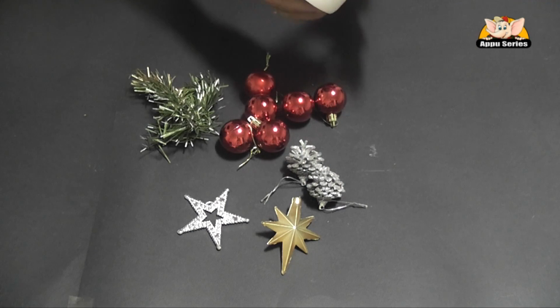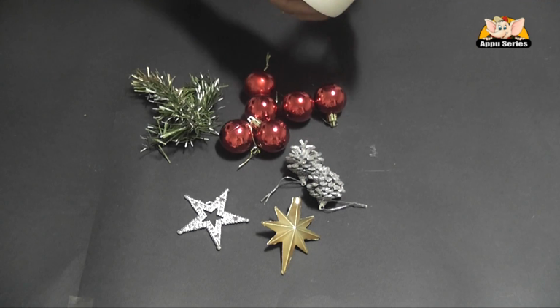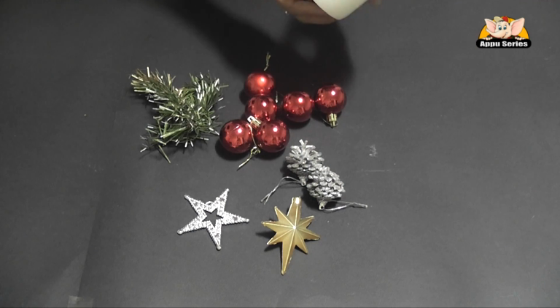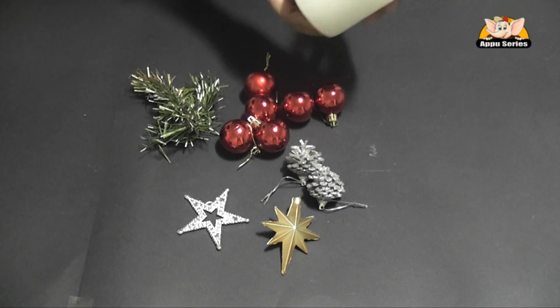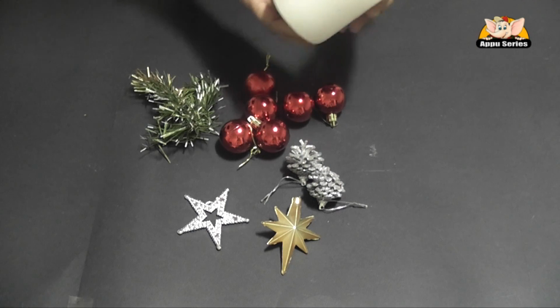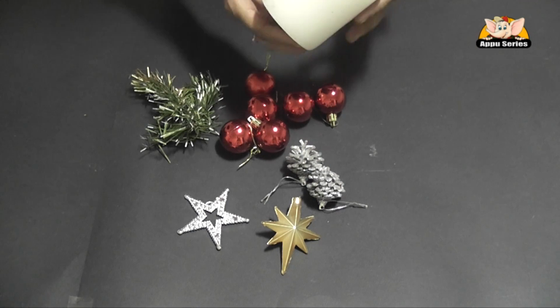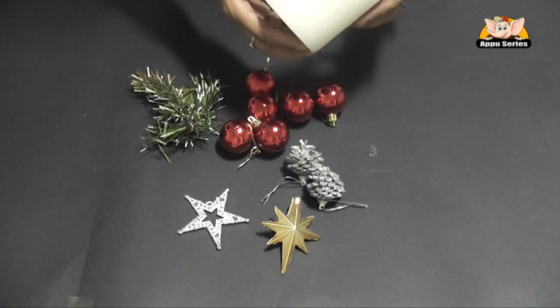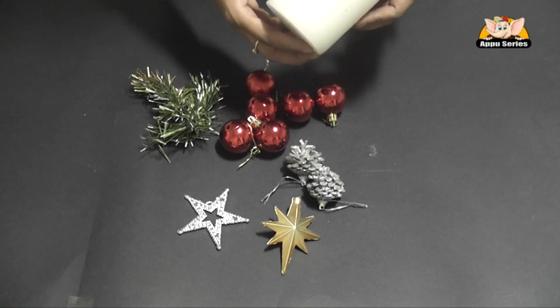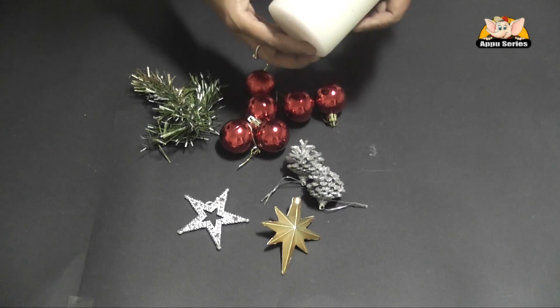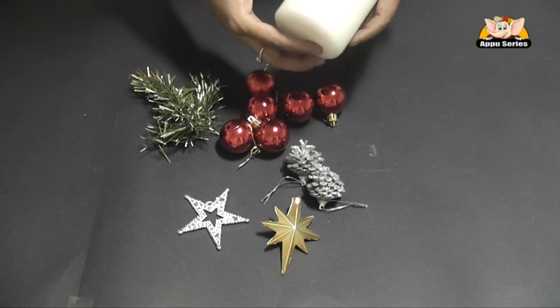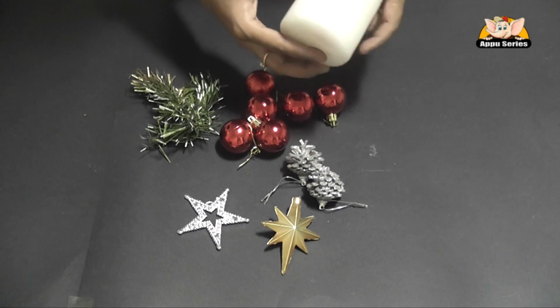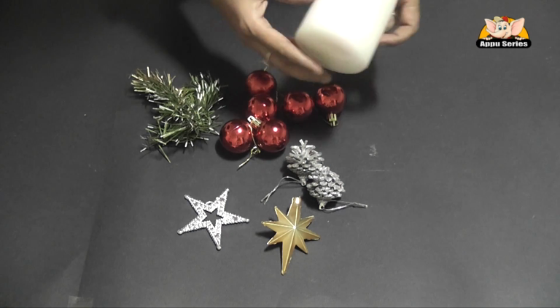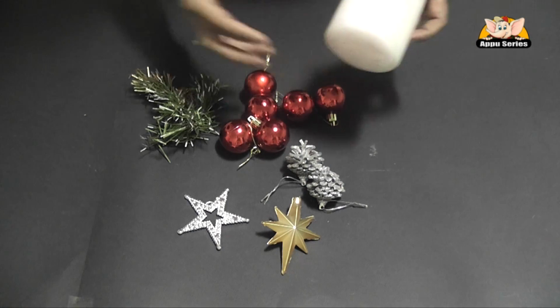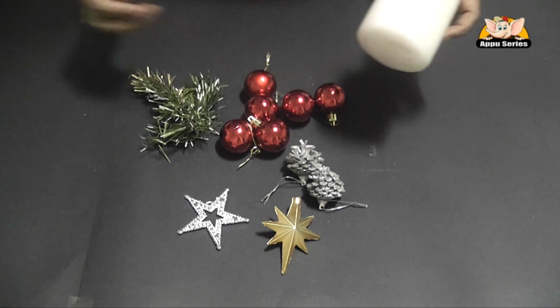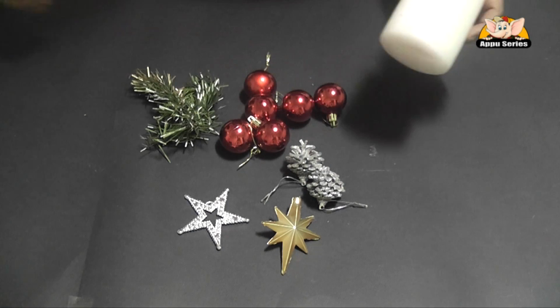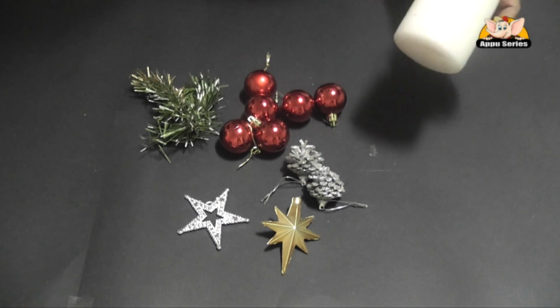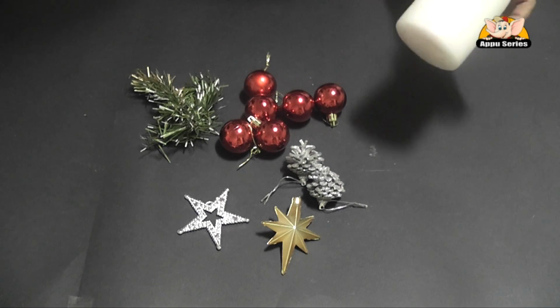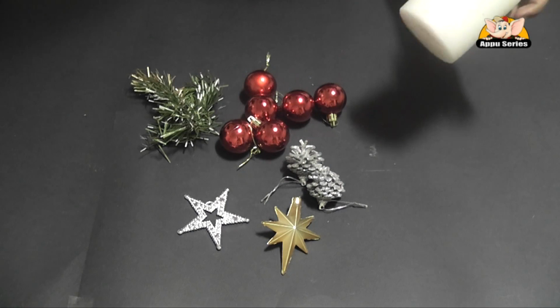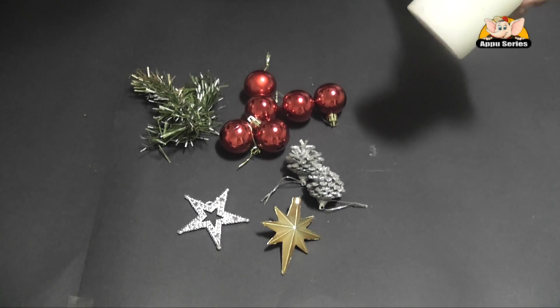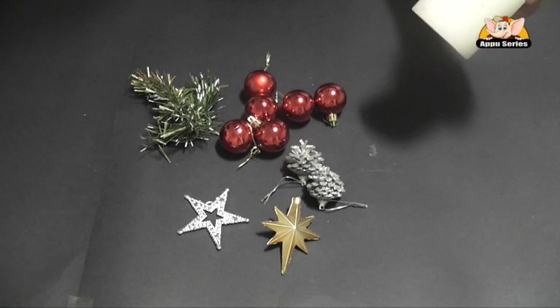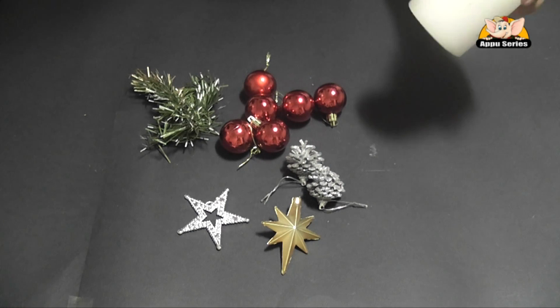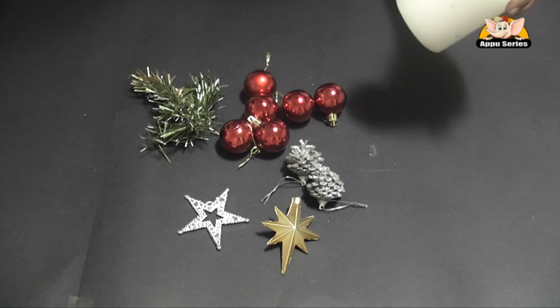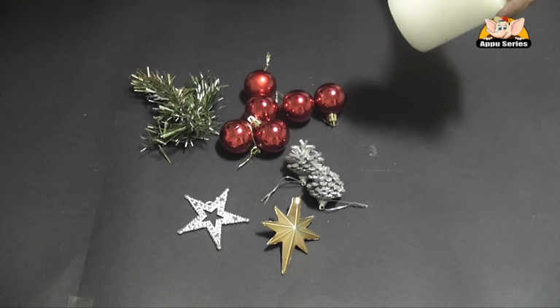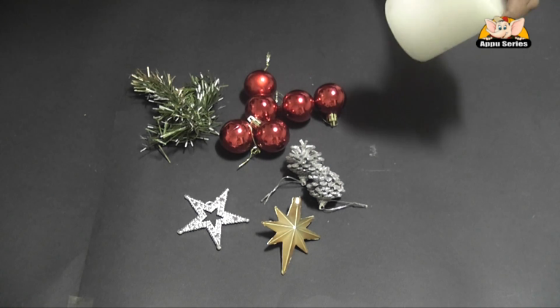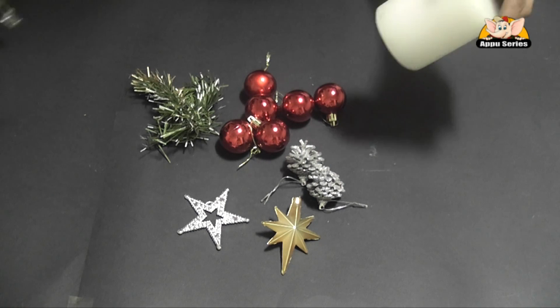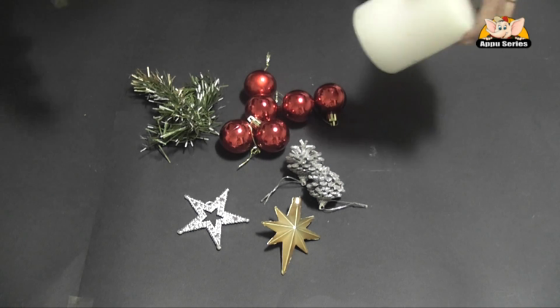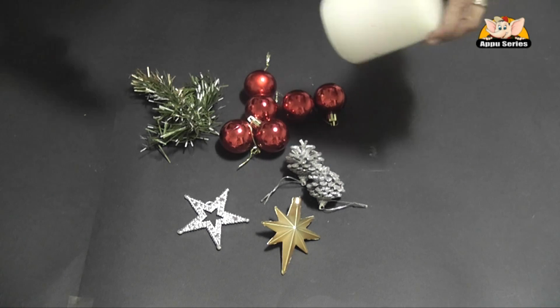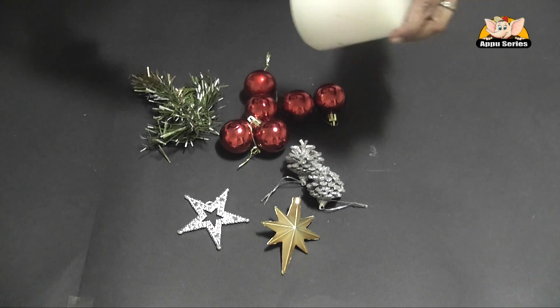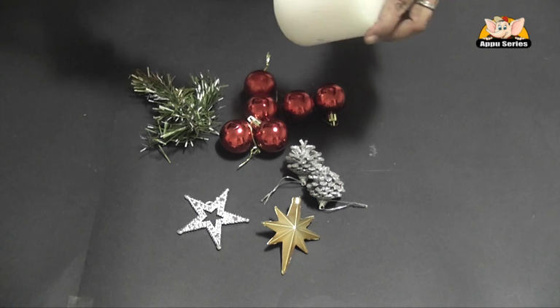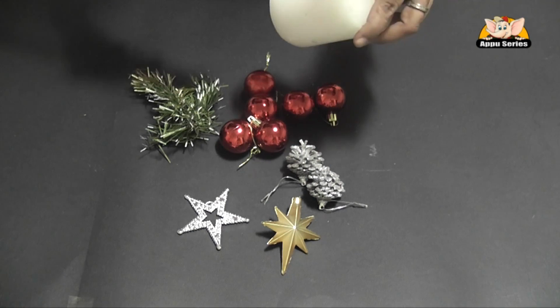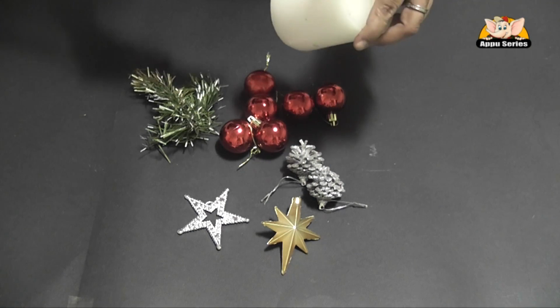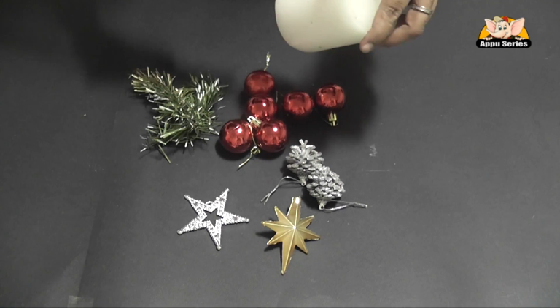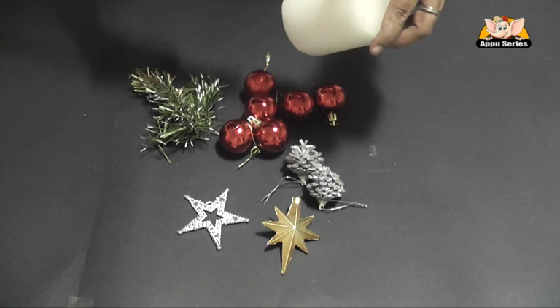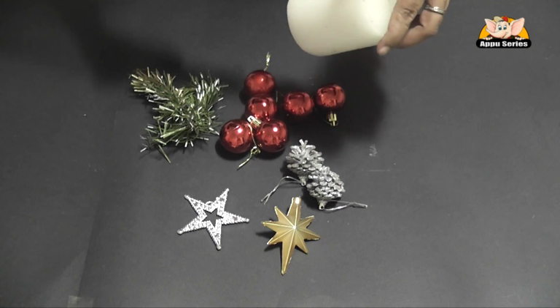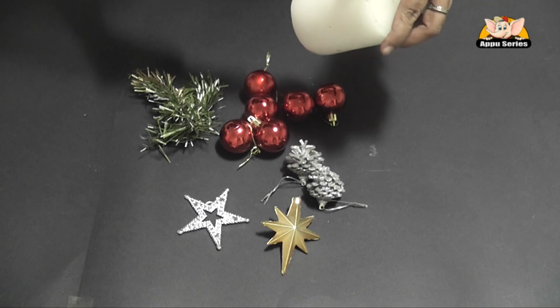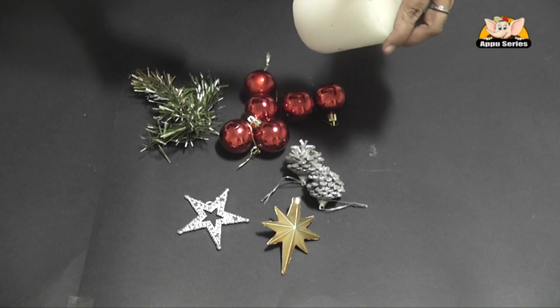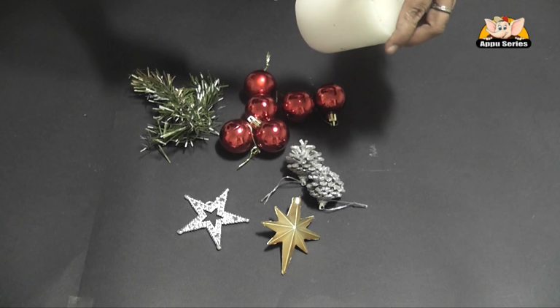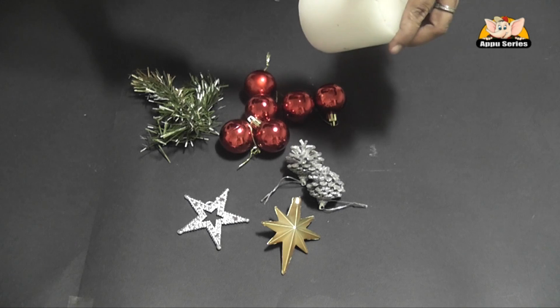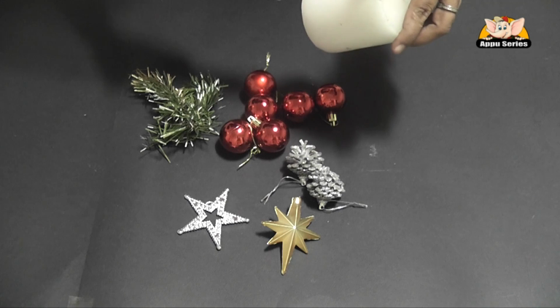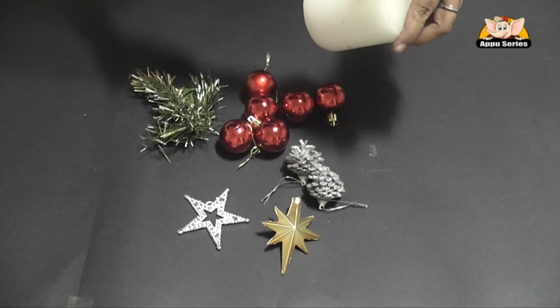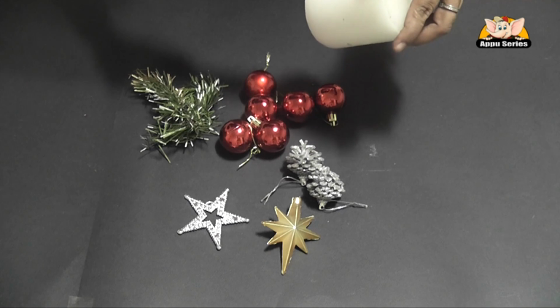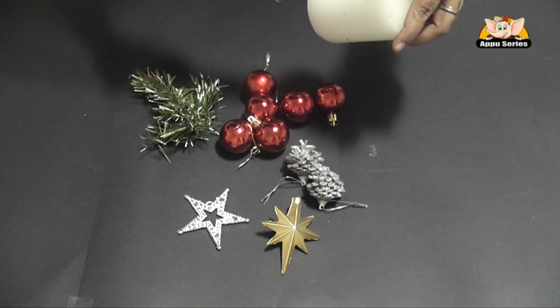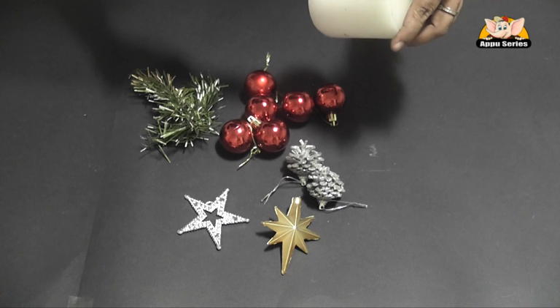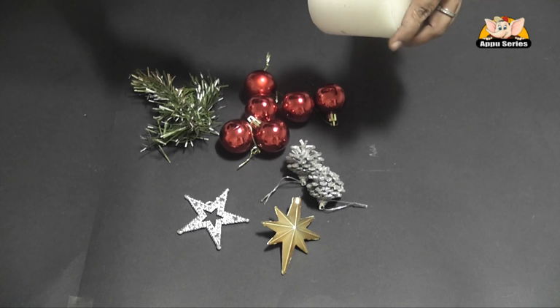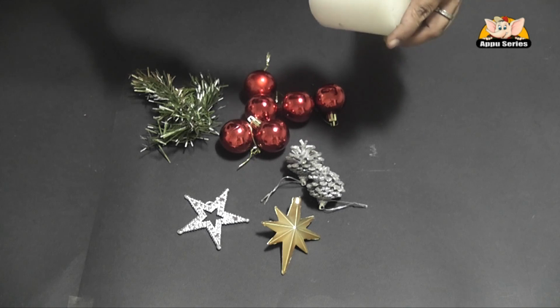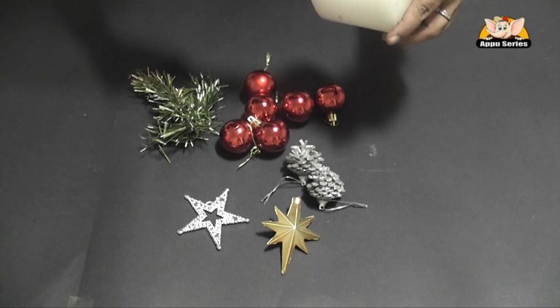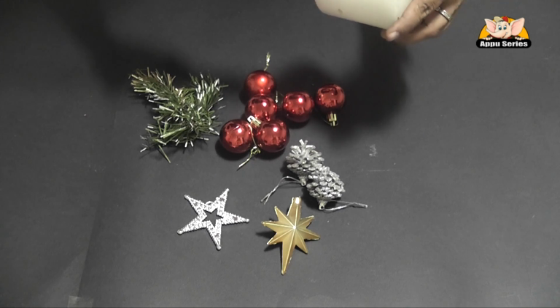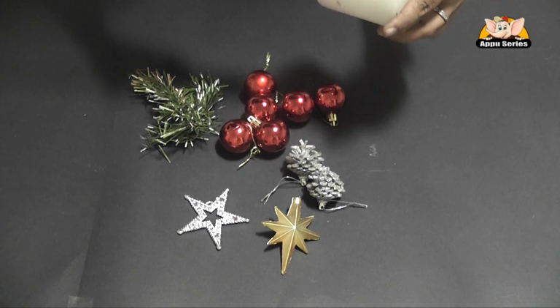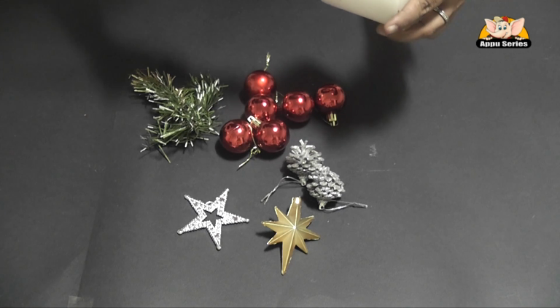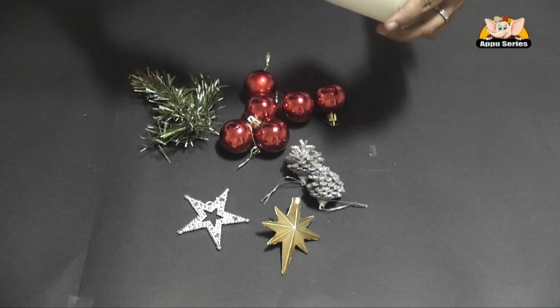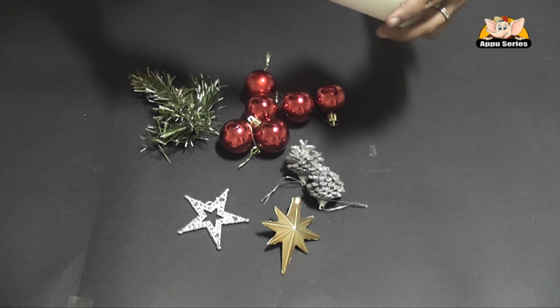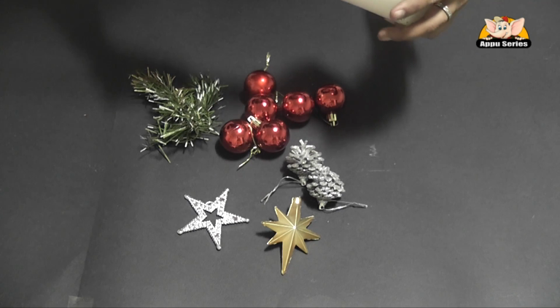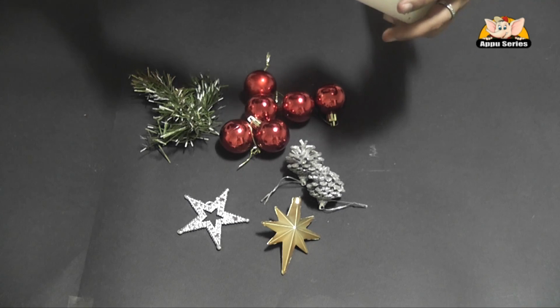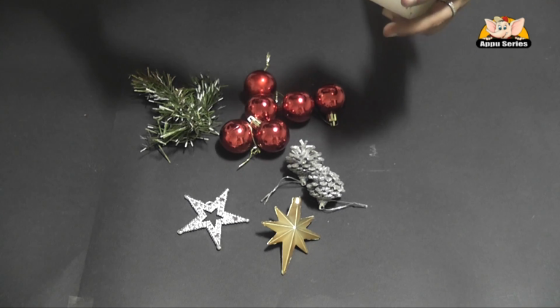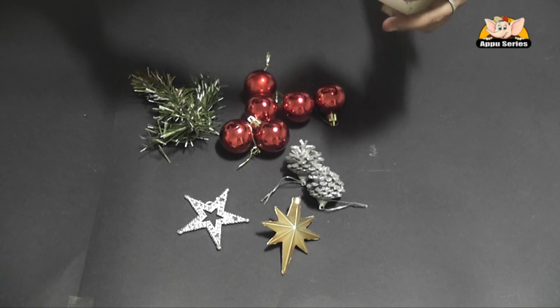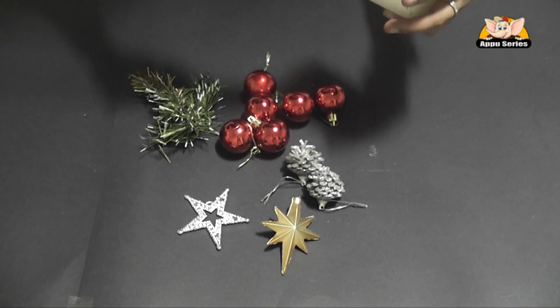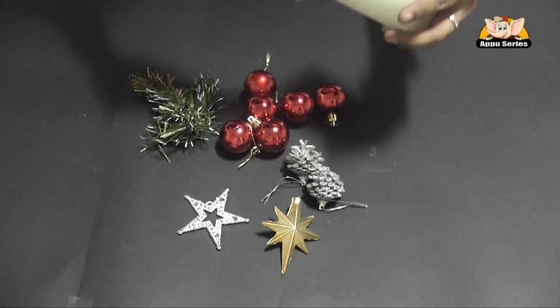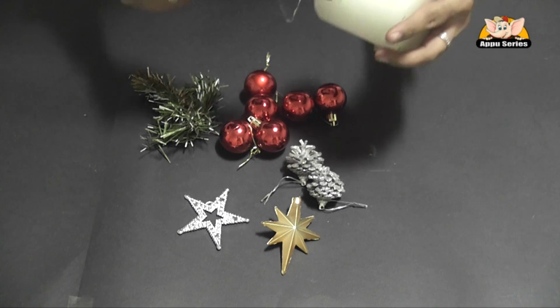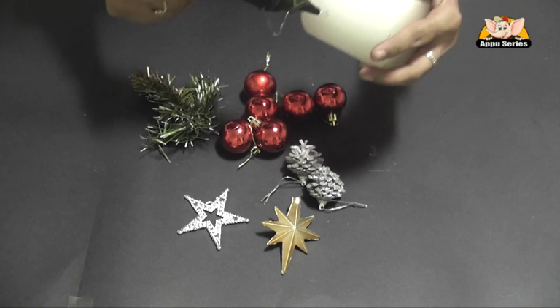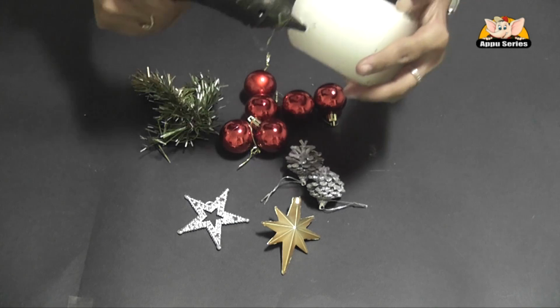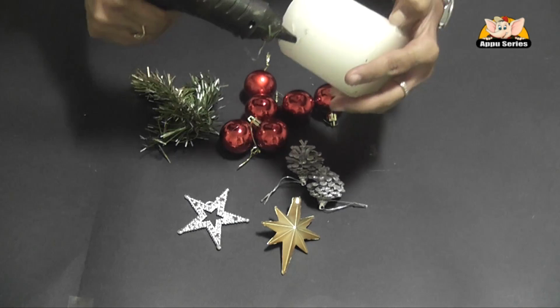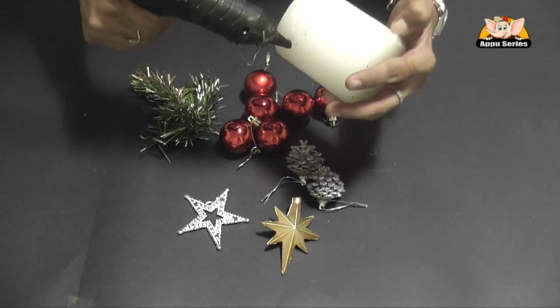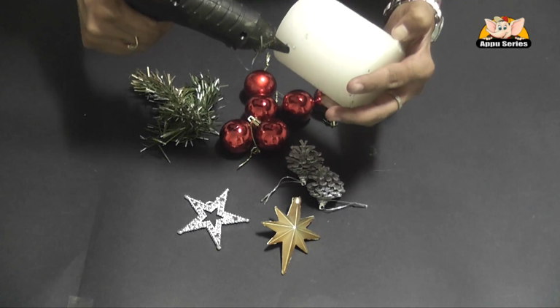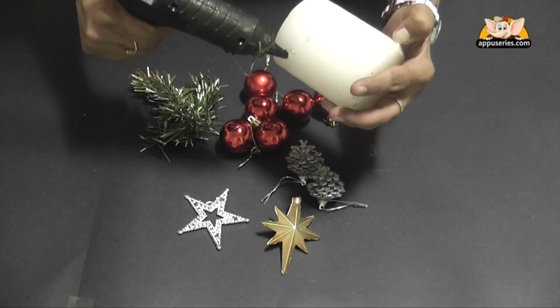So we will just put it together and visualize how we want a candle to look. We use the glue gun.